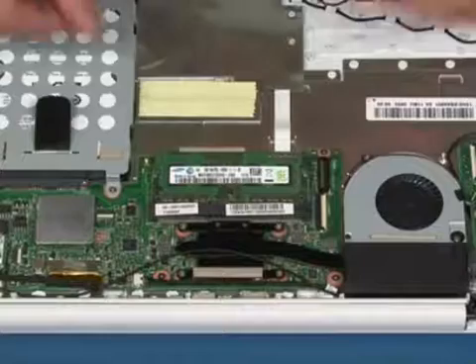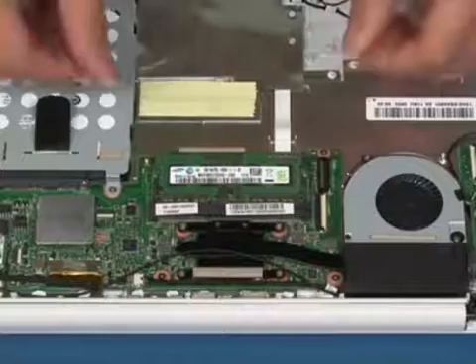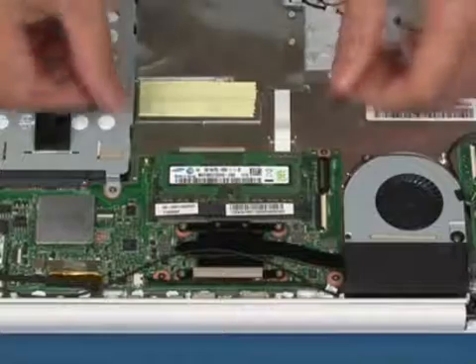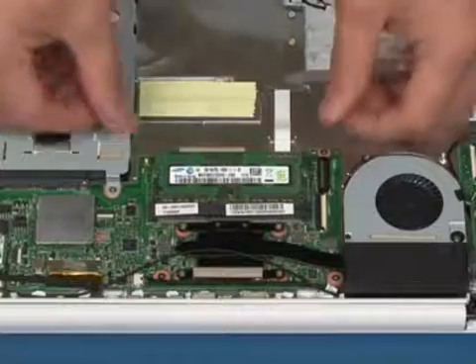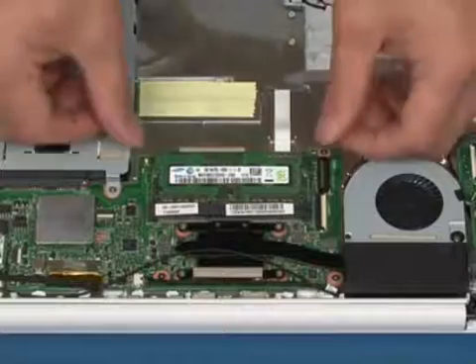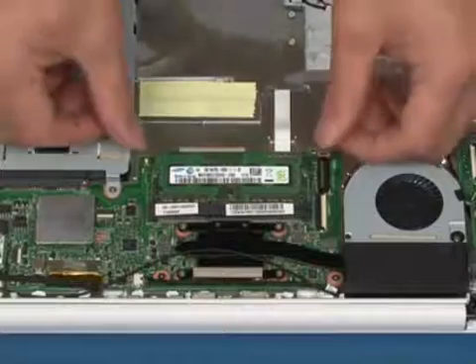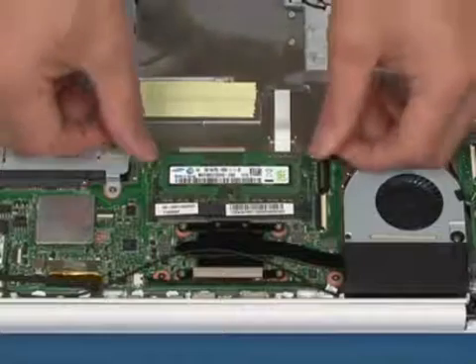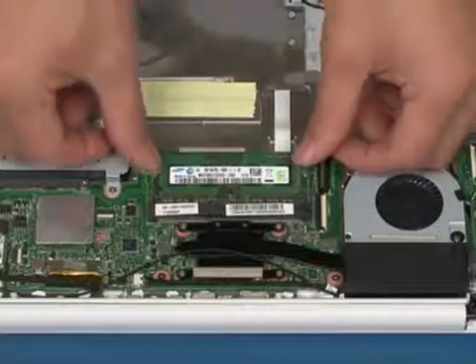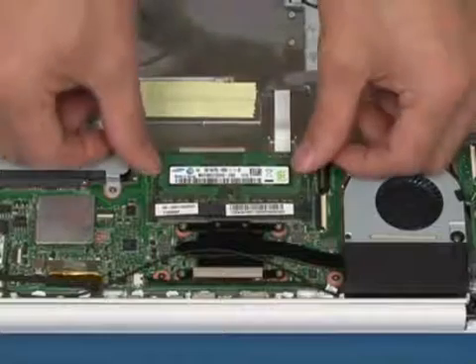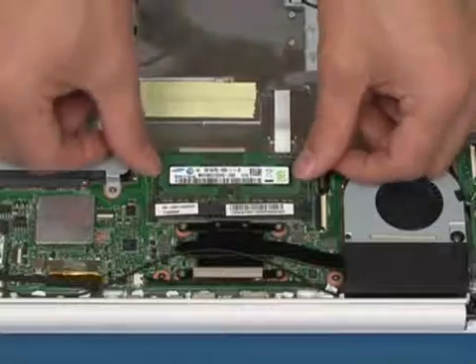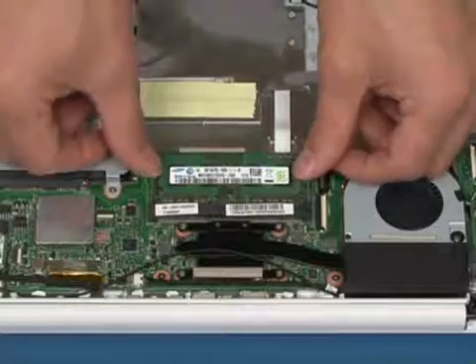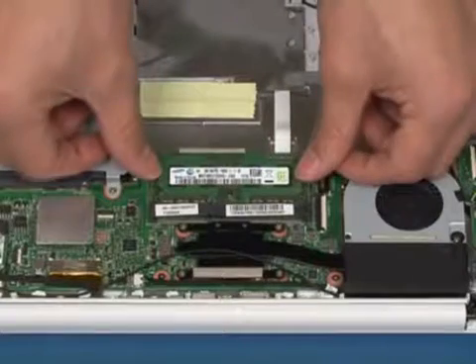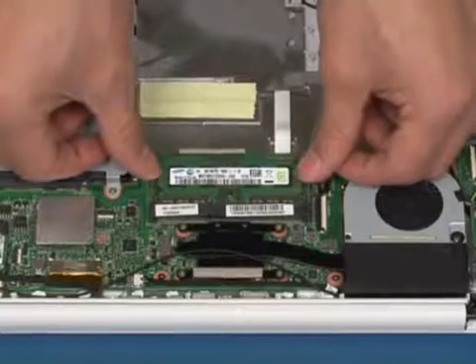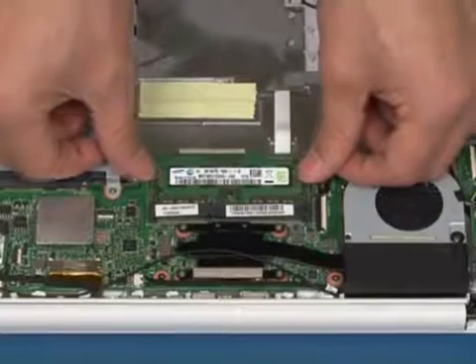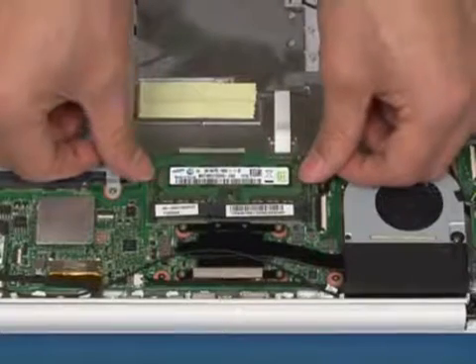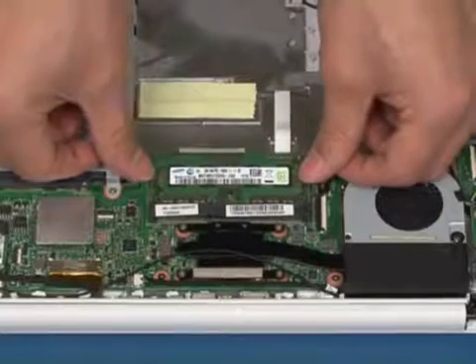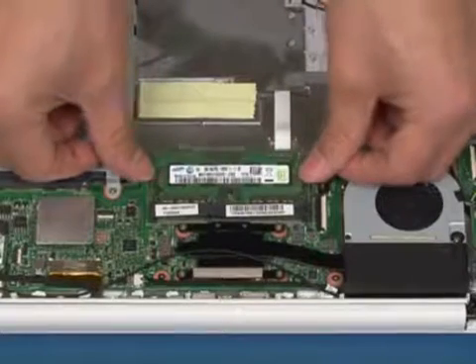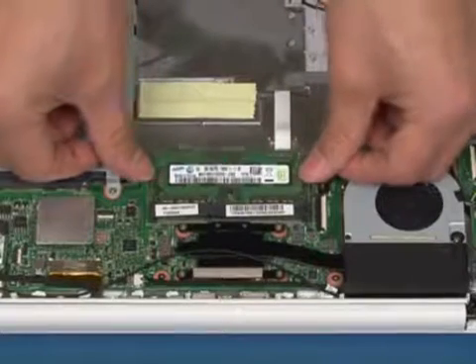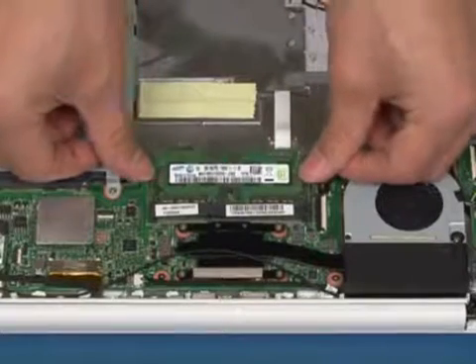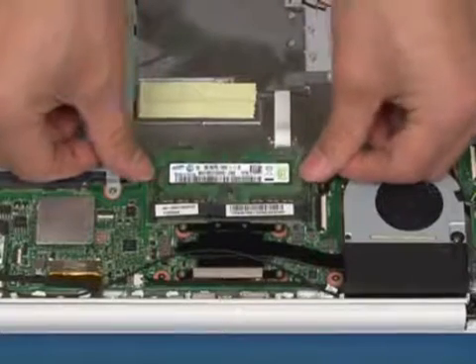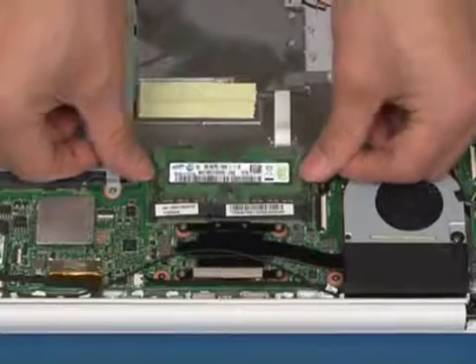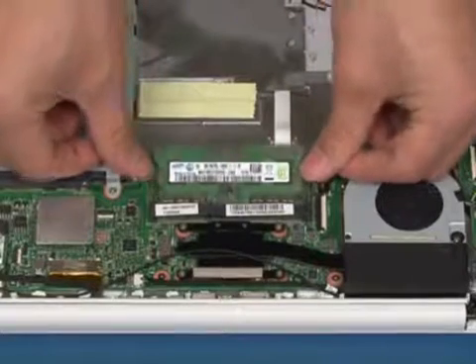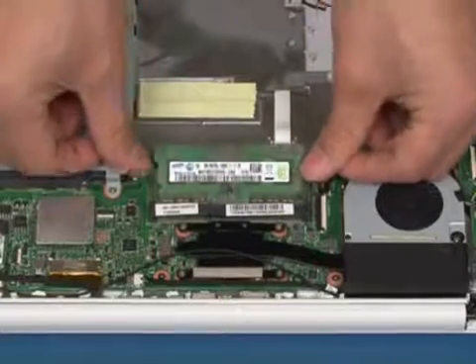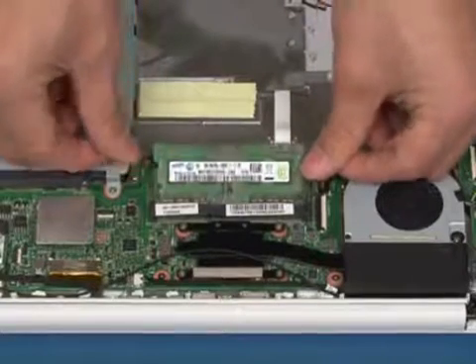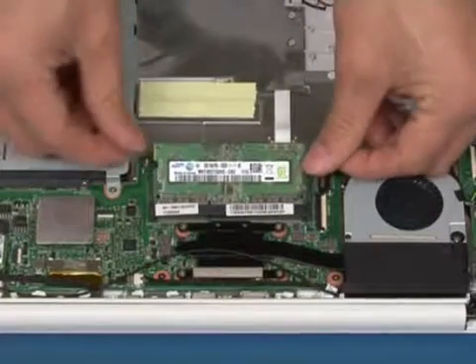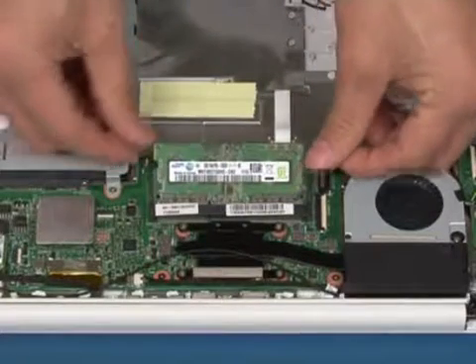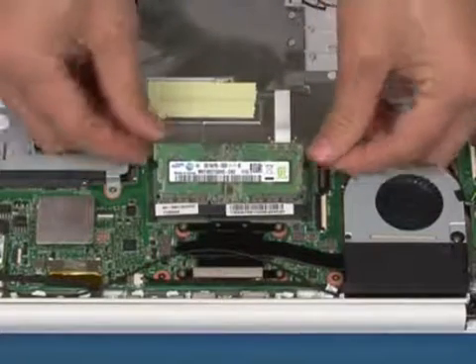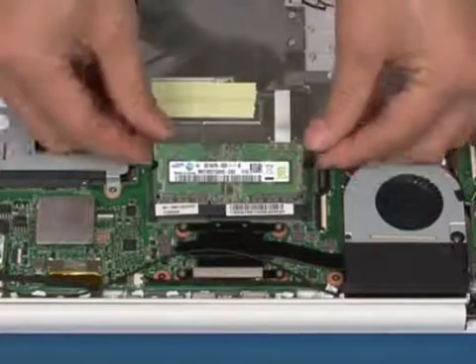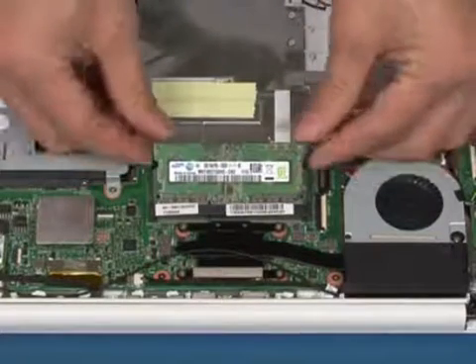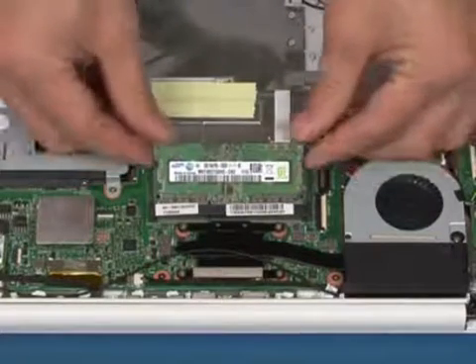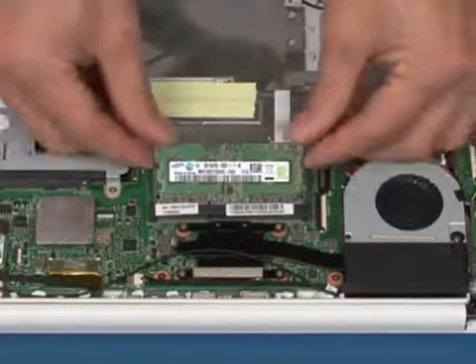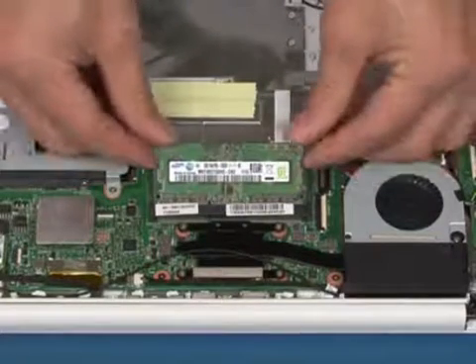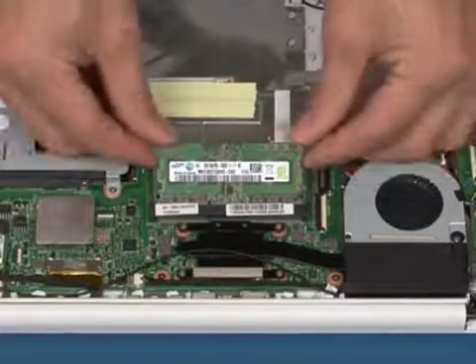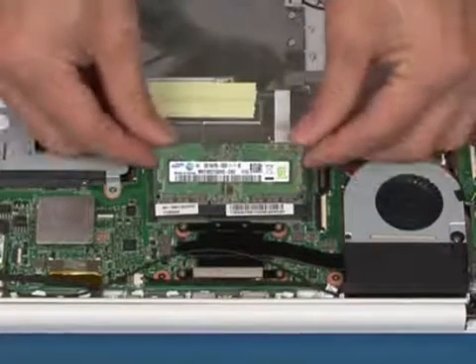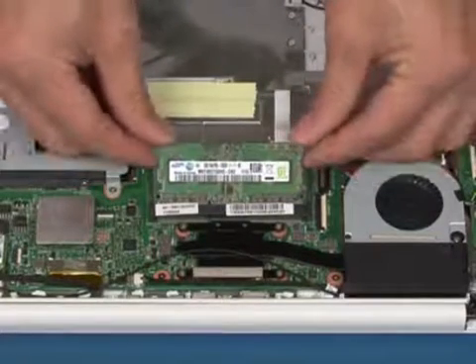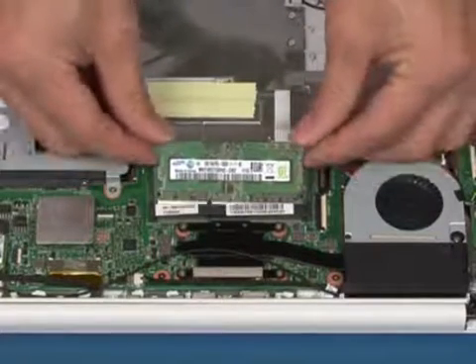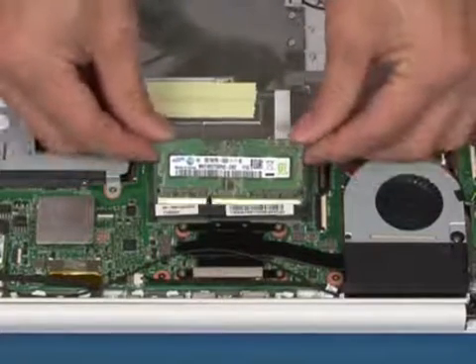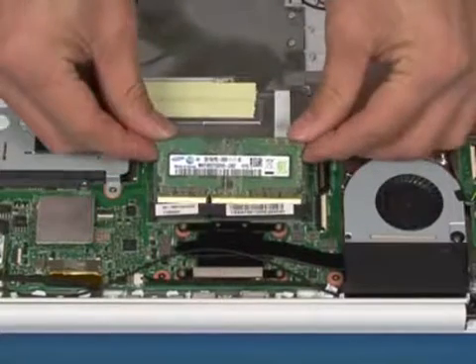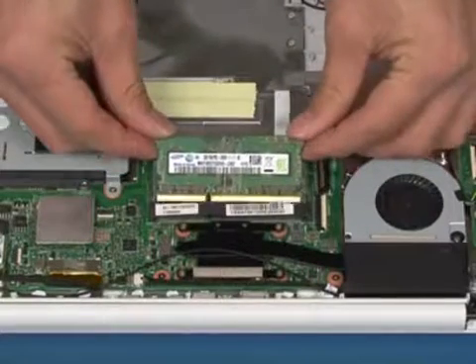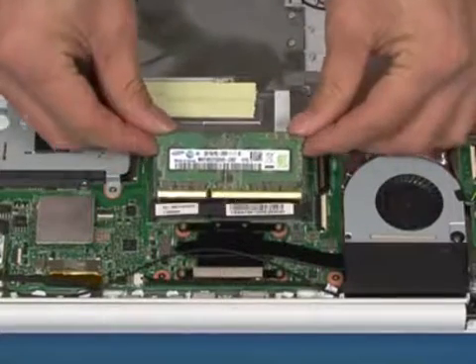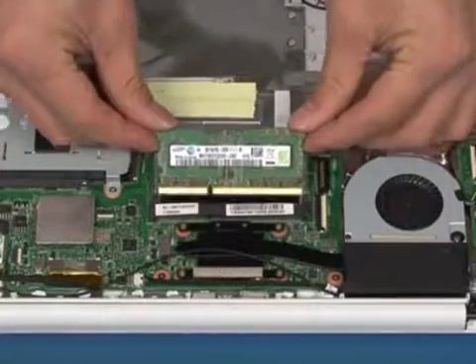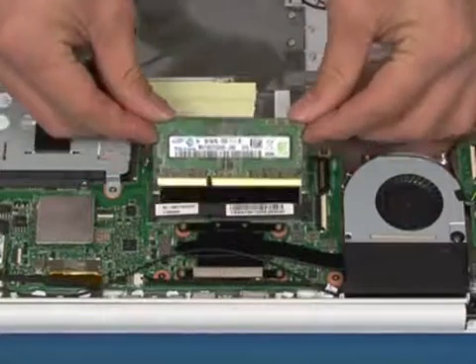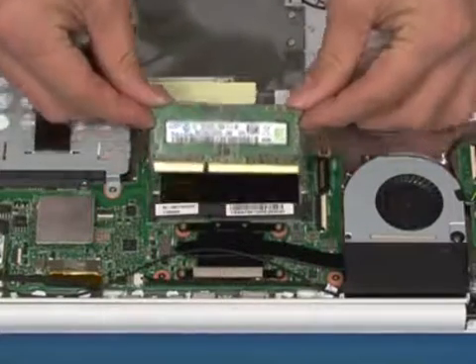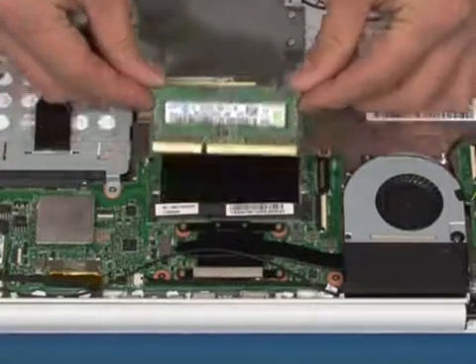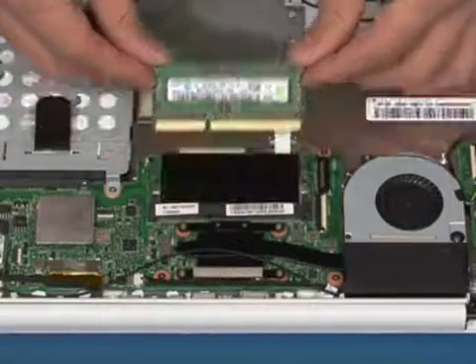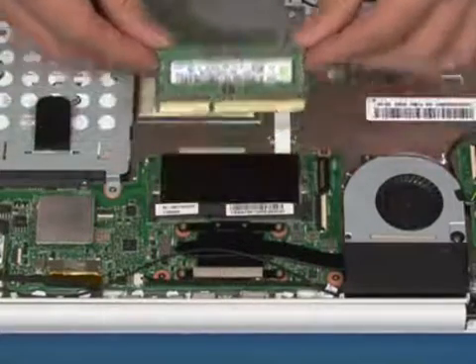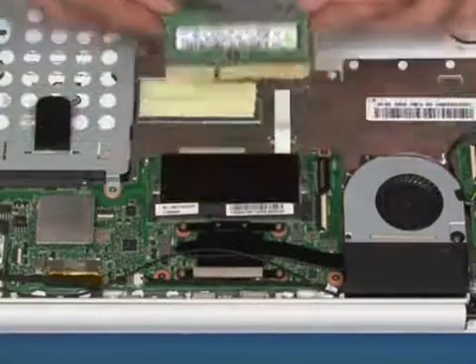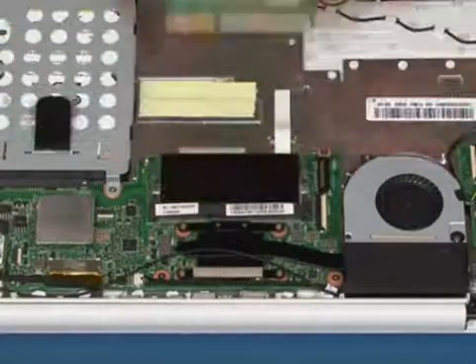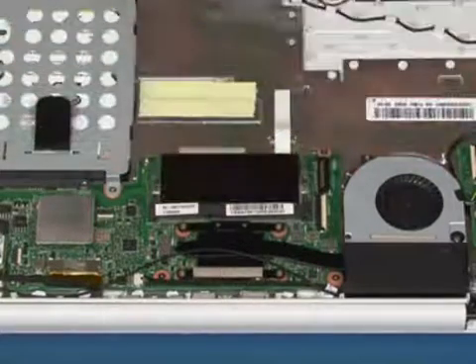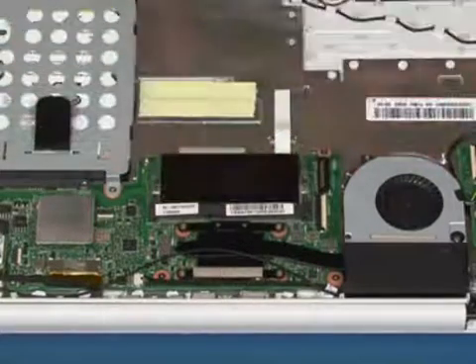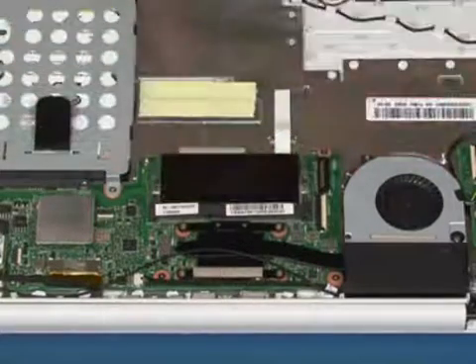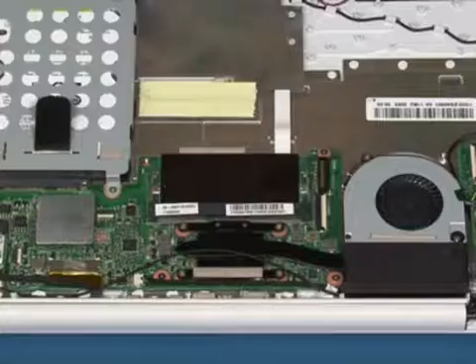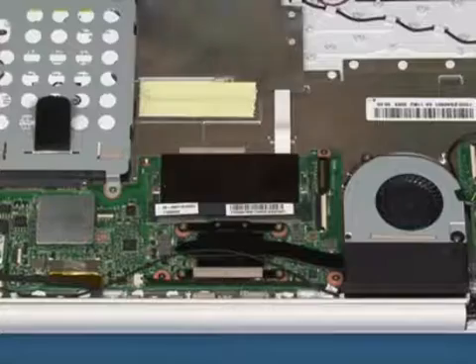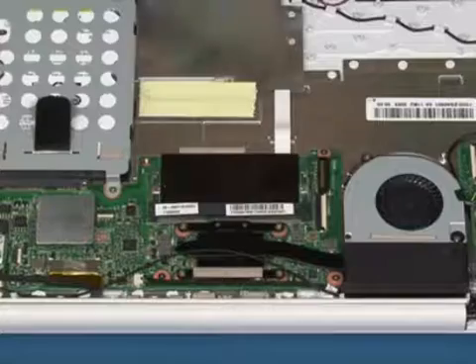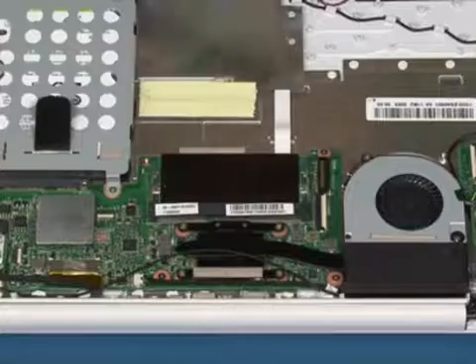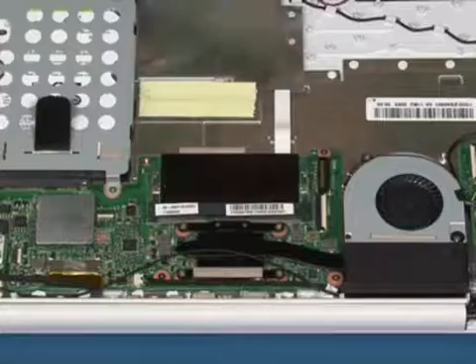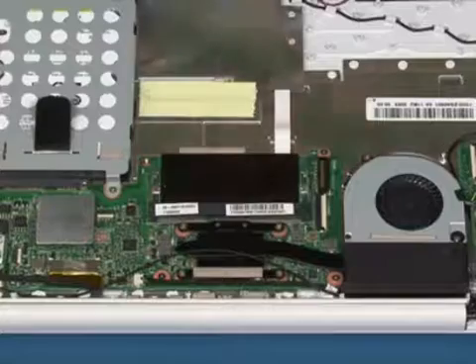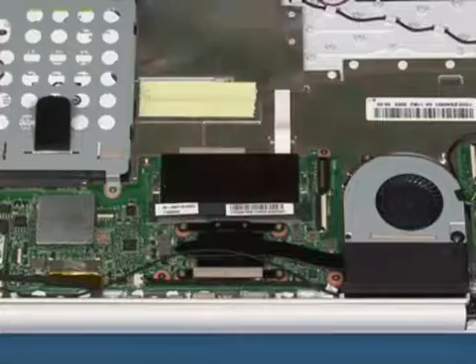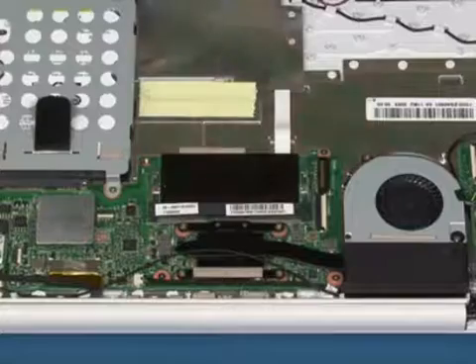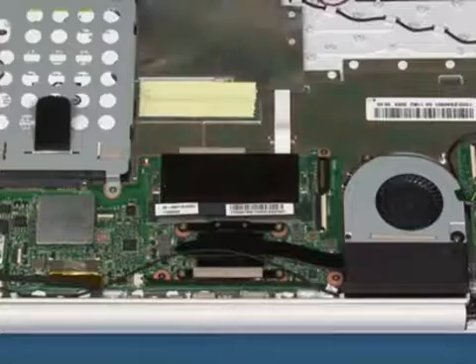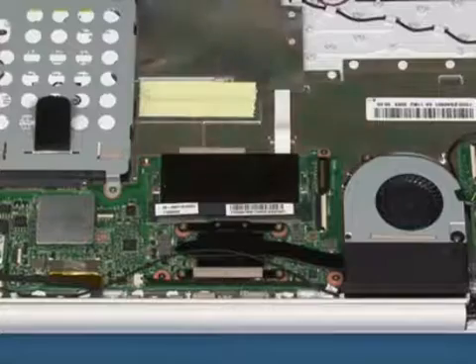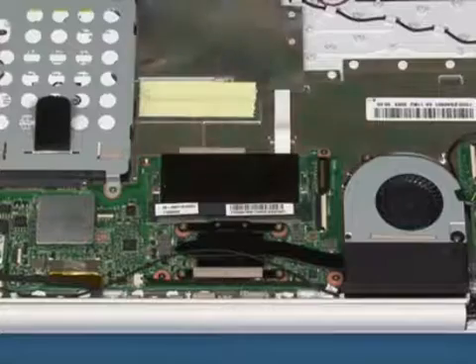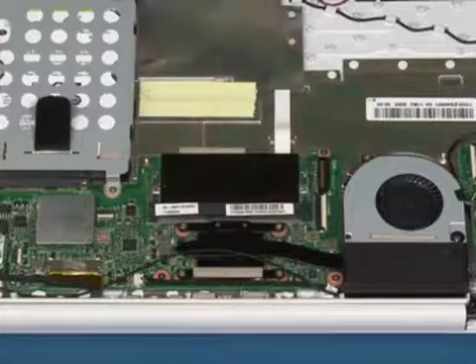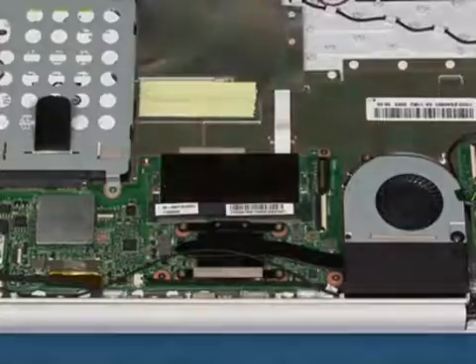Press on the release tabs until the memory module pops up. Lift up and remove the memory module with care.